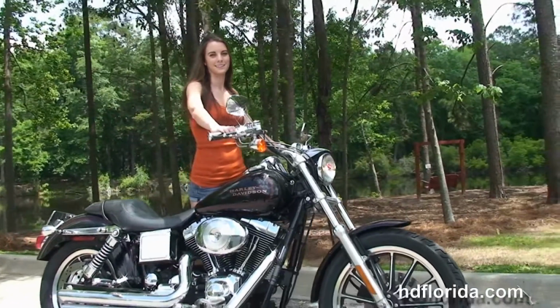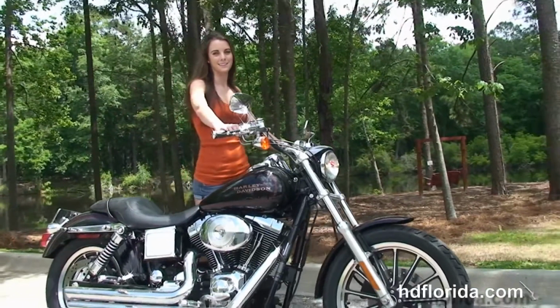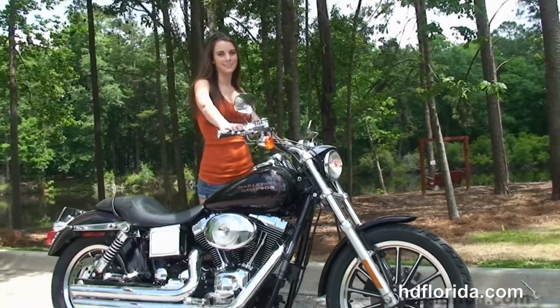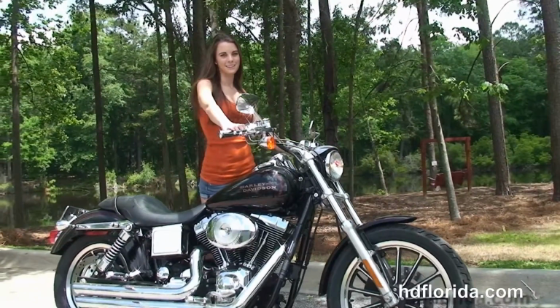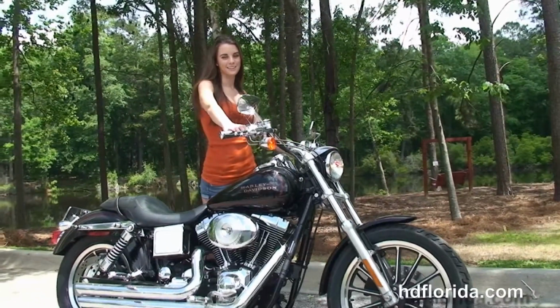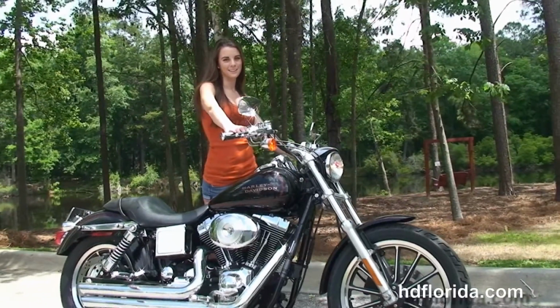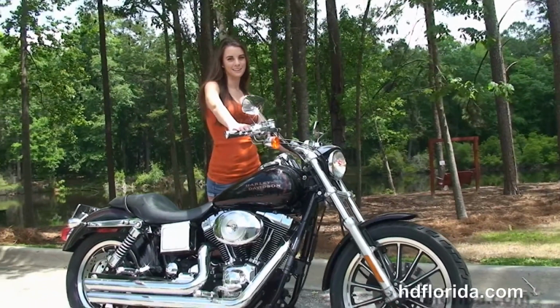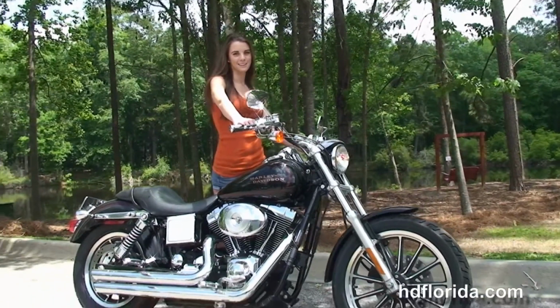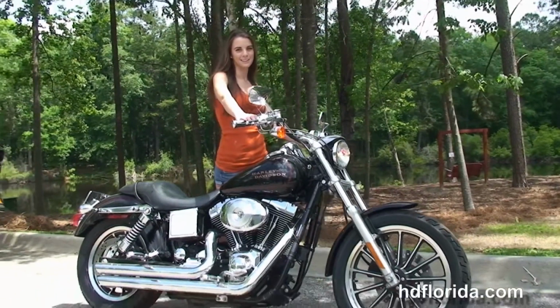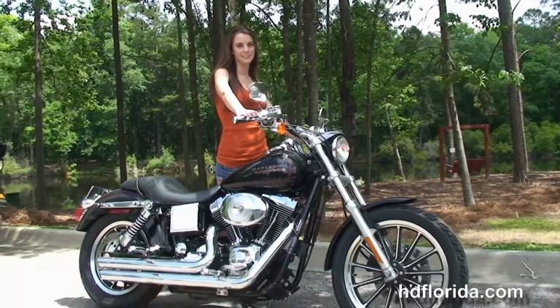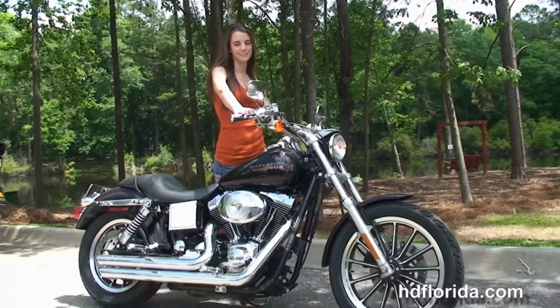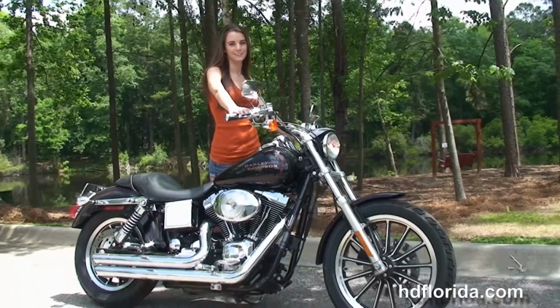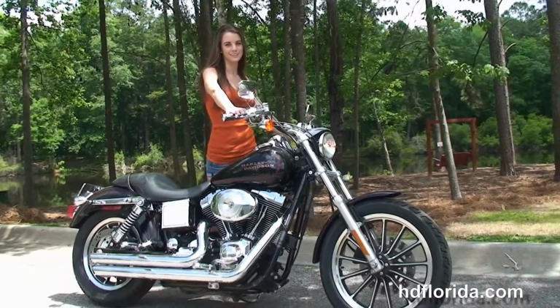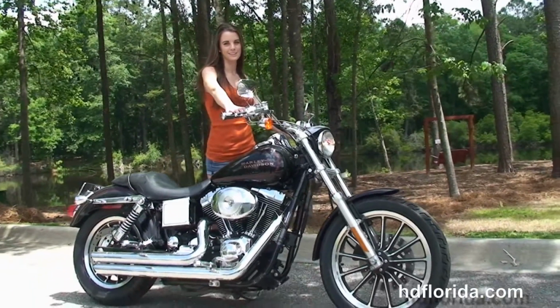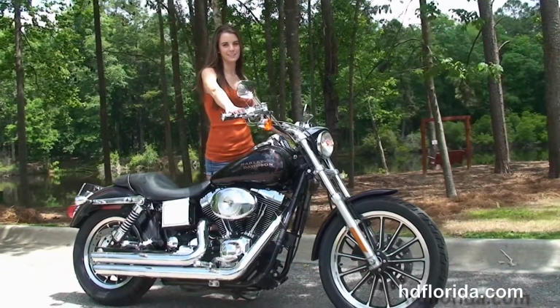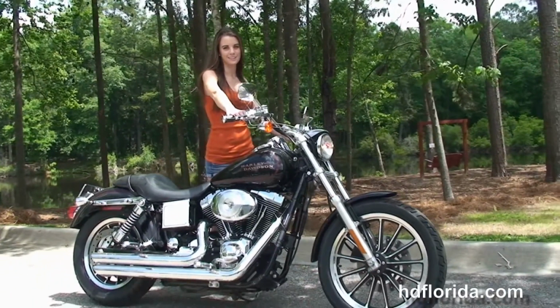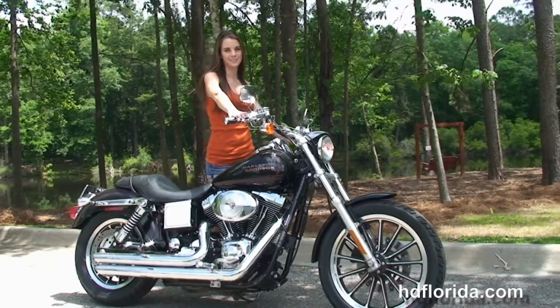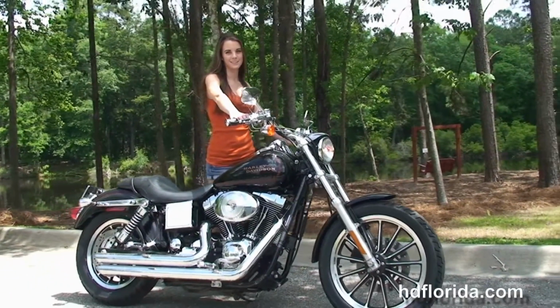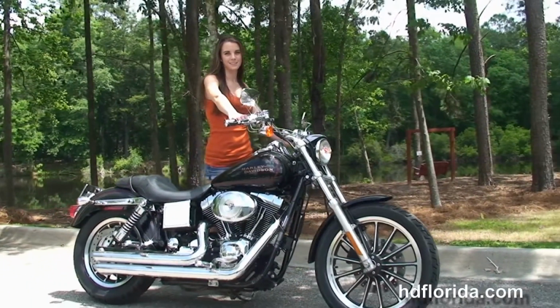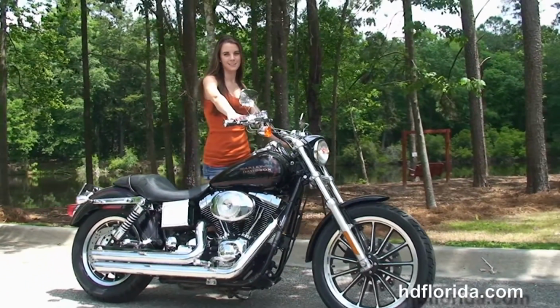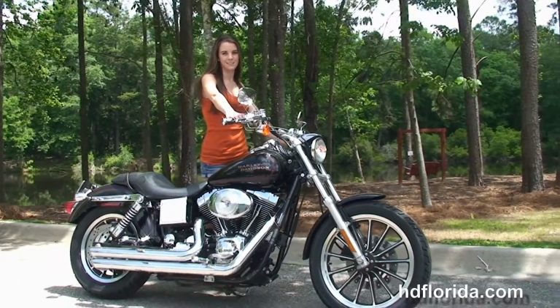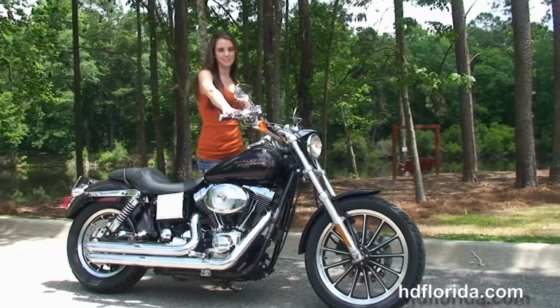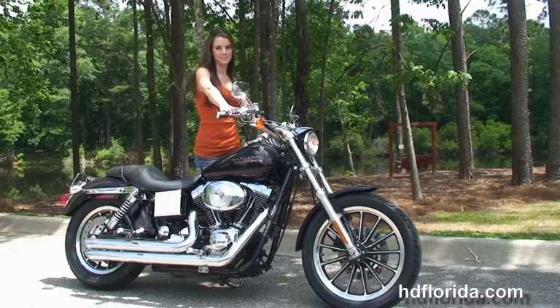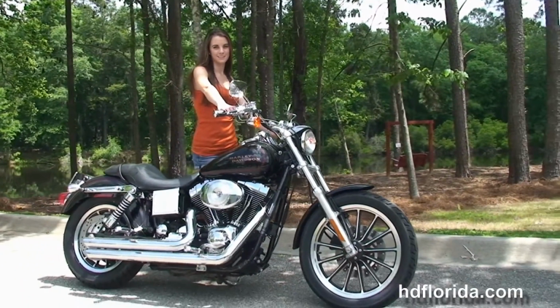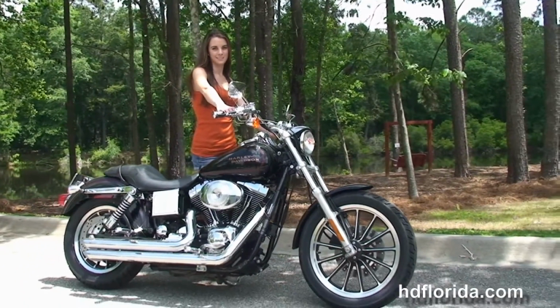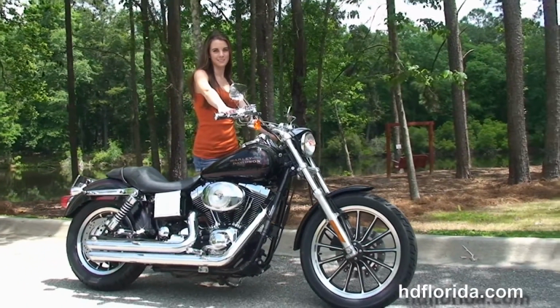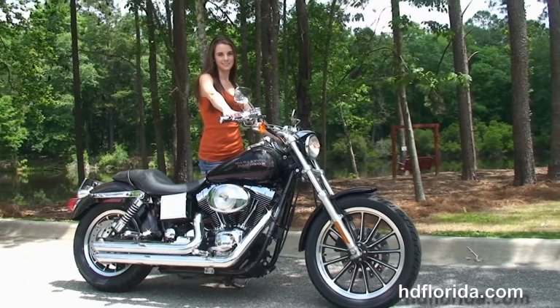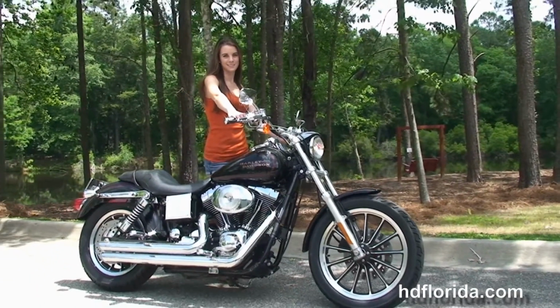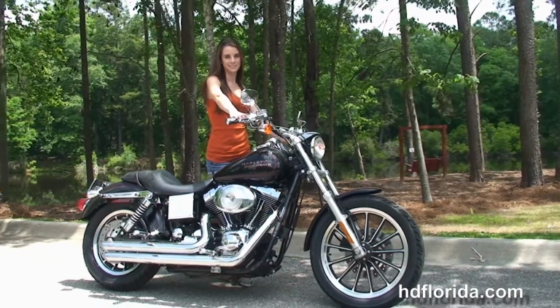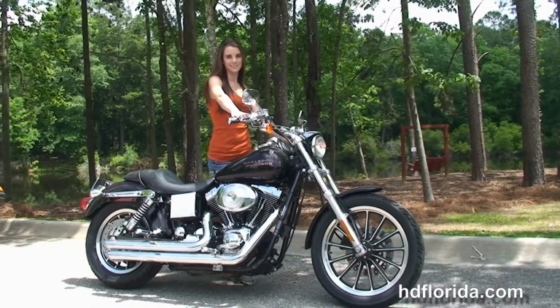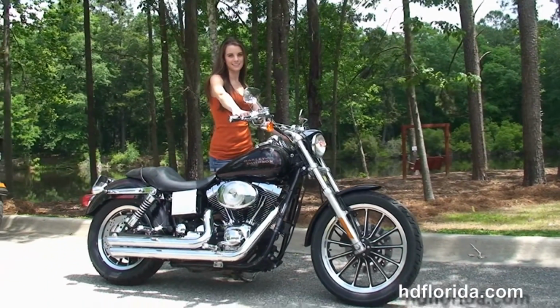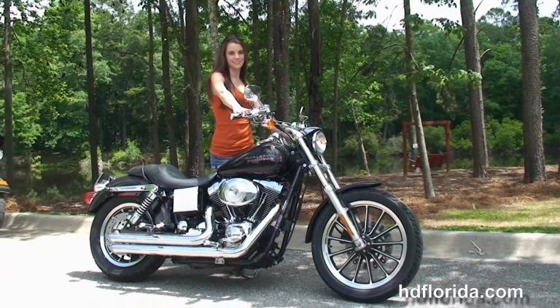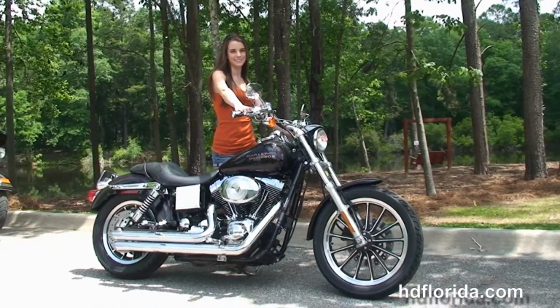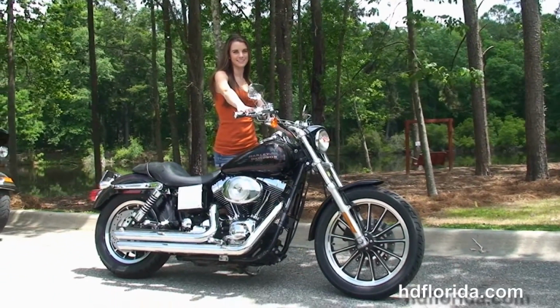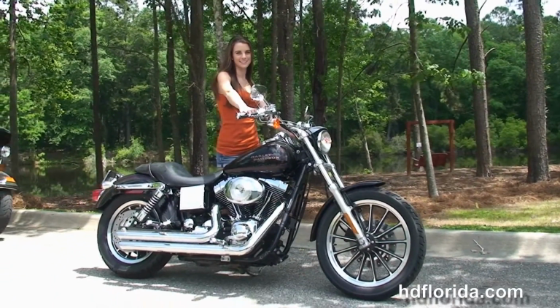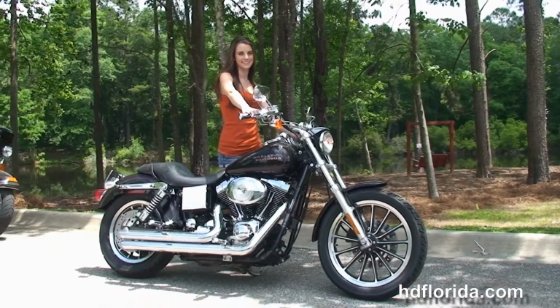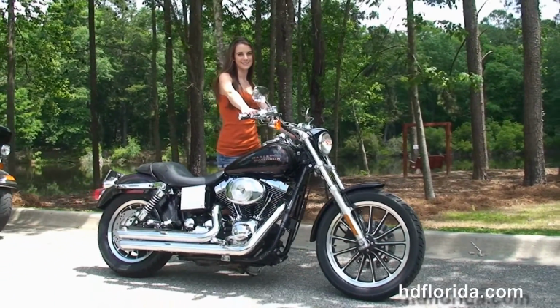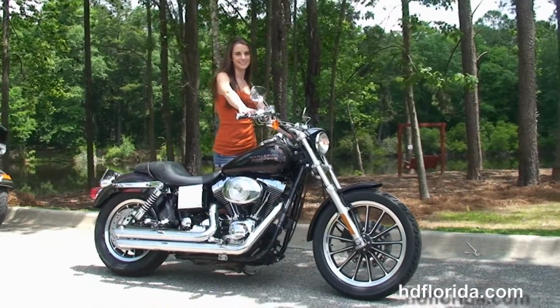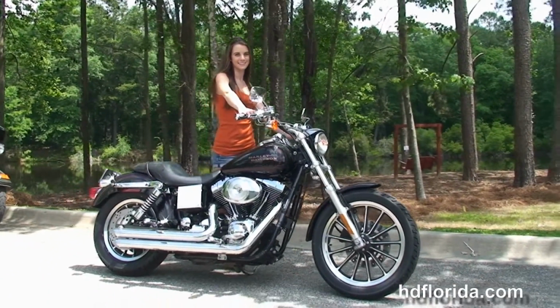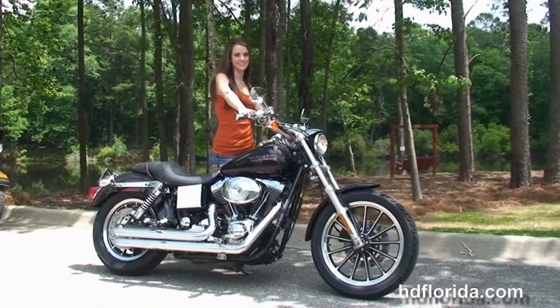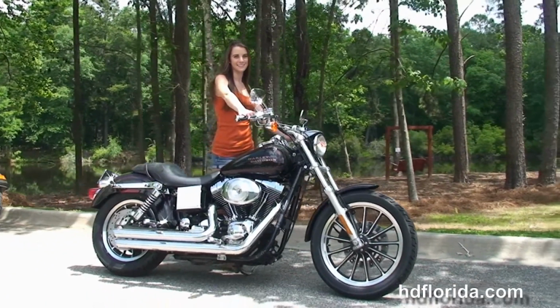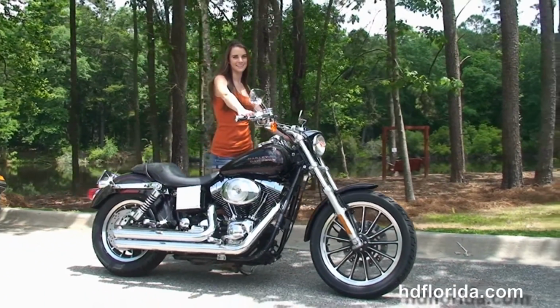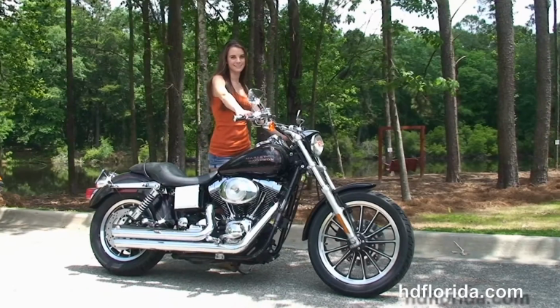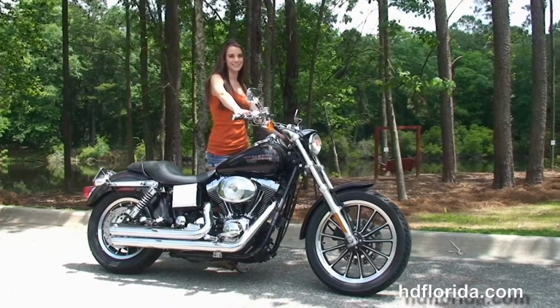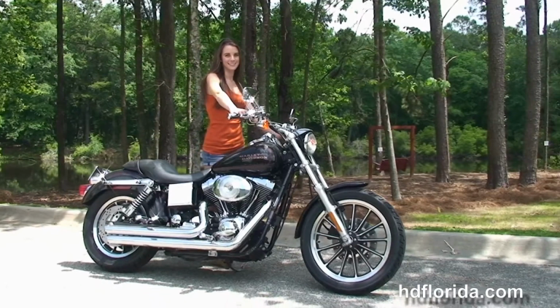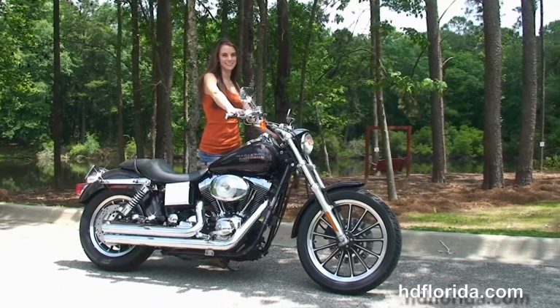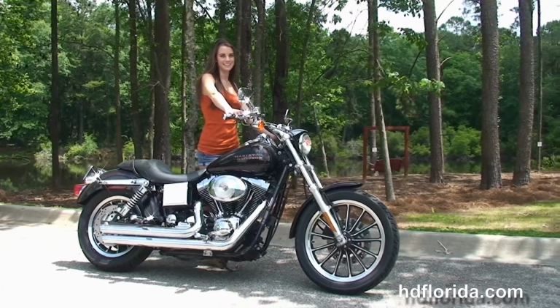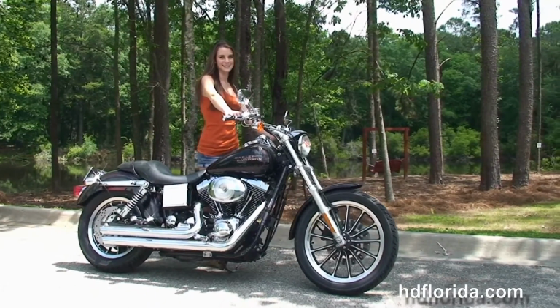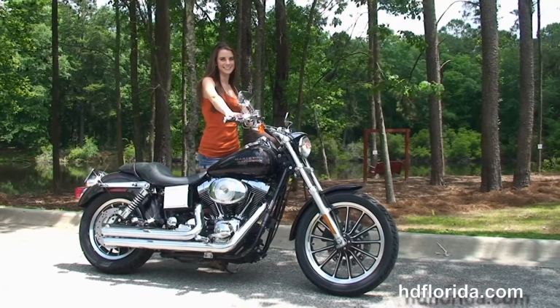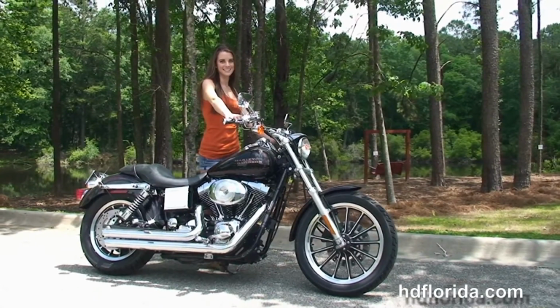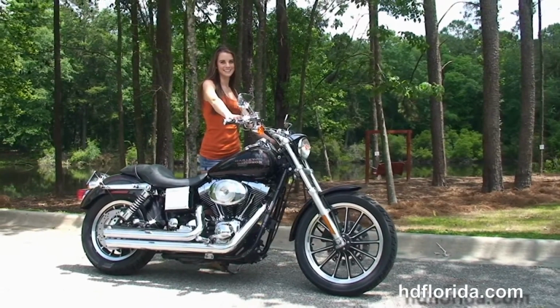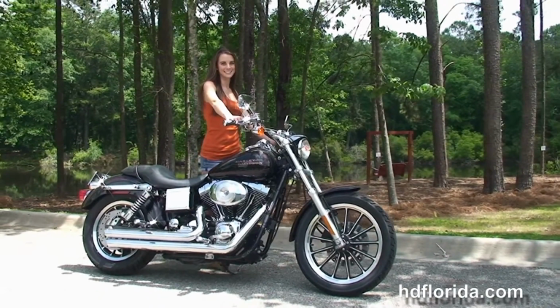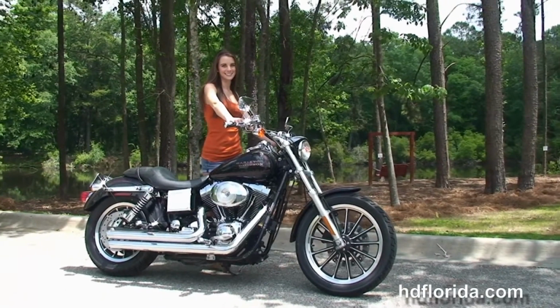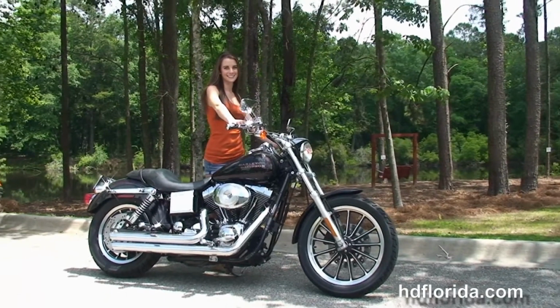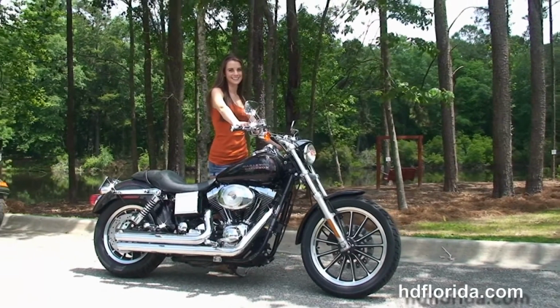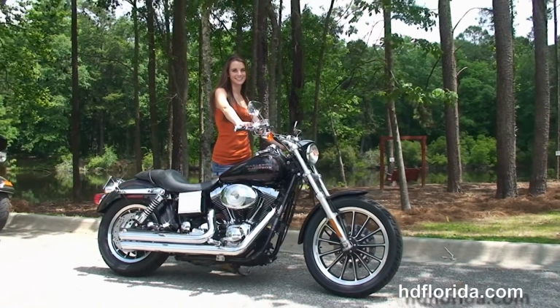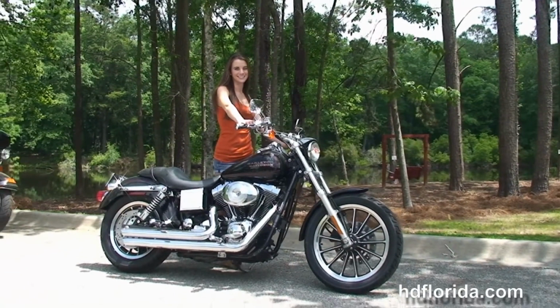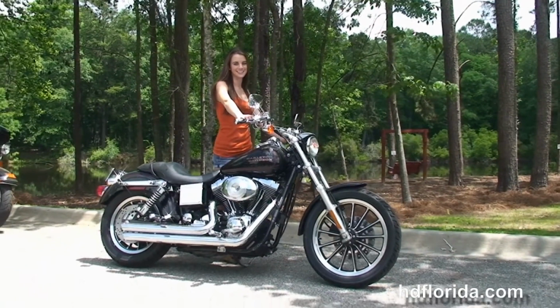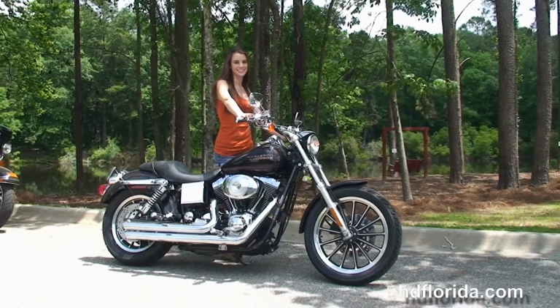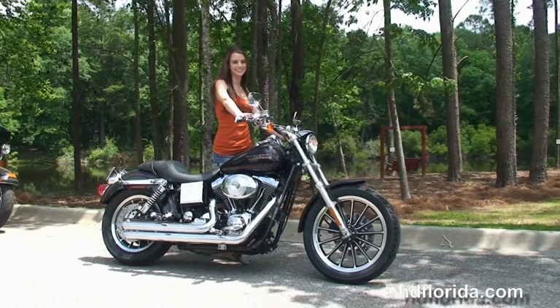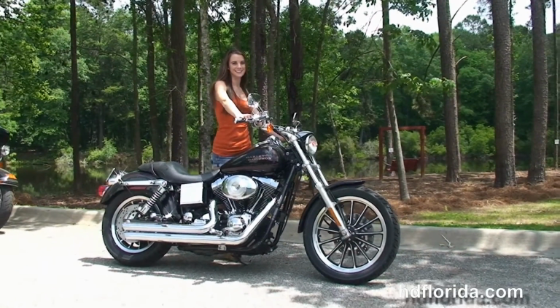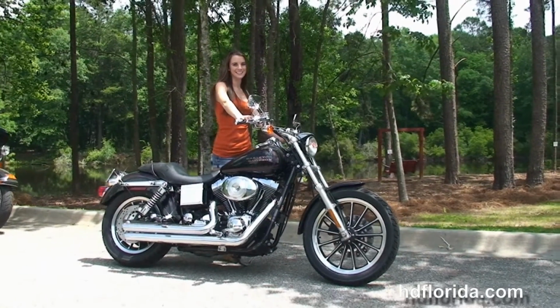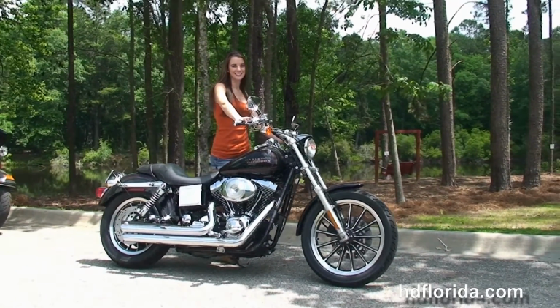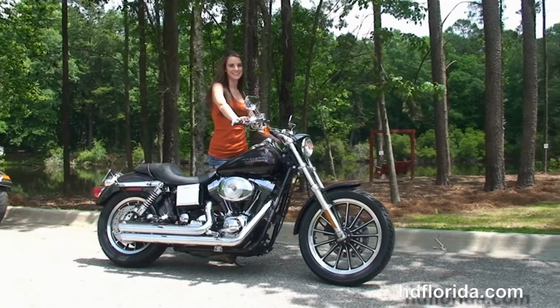We finance used Harley-Davidsons up to 72 months, and be sure to ask about our Fly and Ride program. Christina's going to fire it up first real quick.